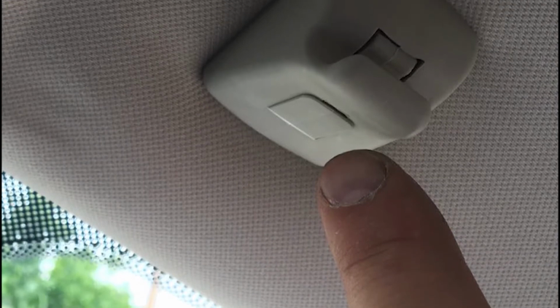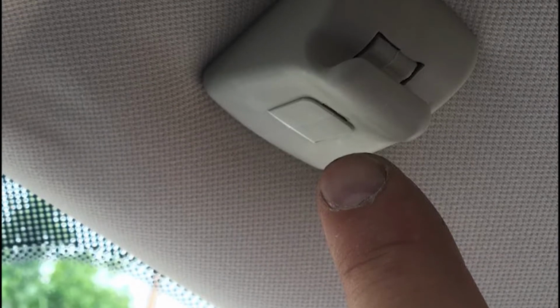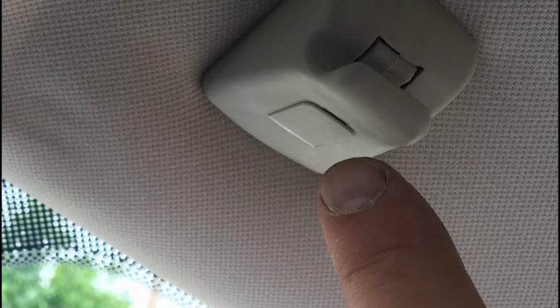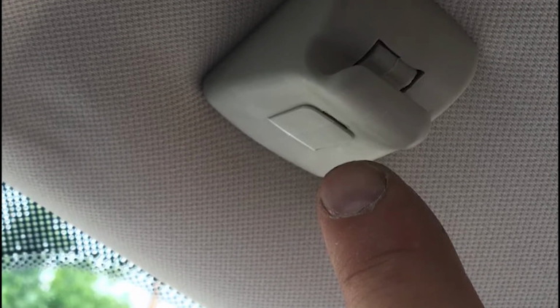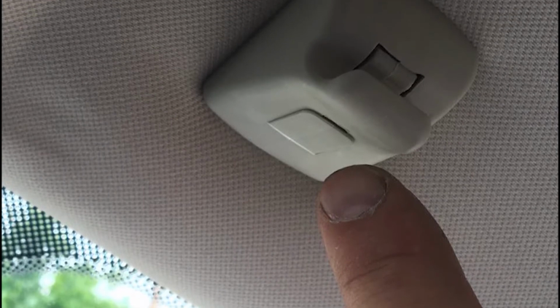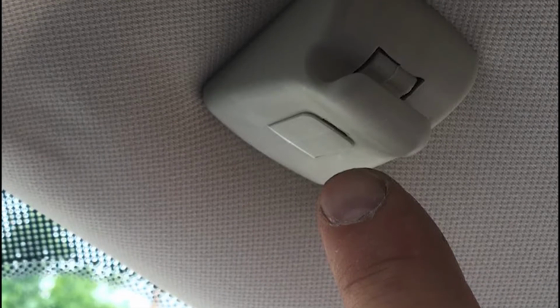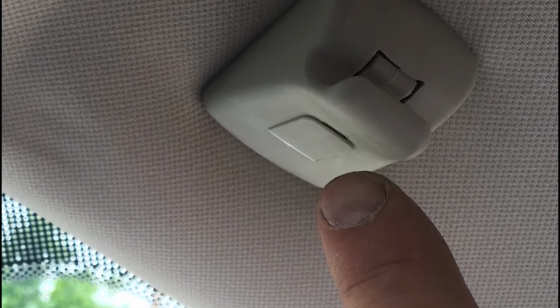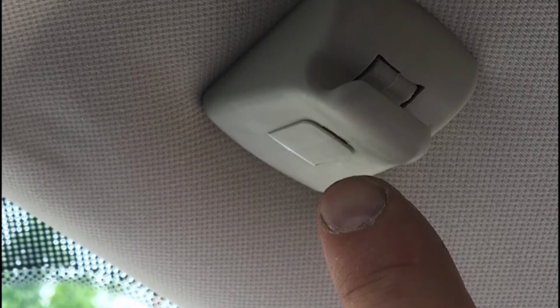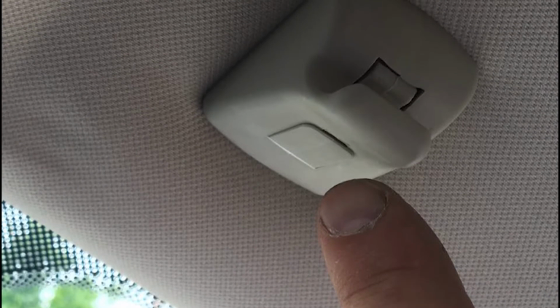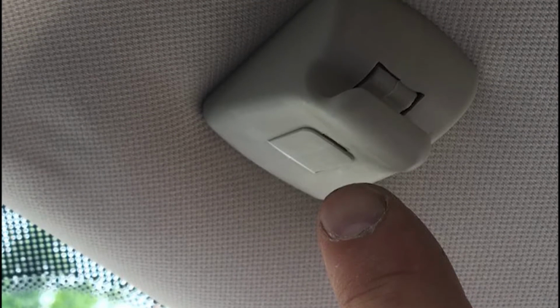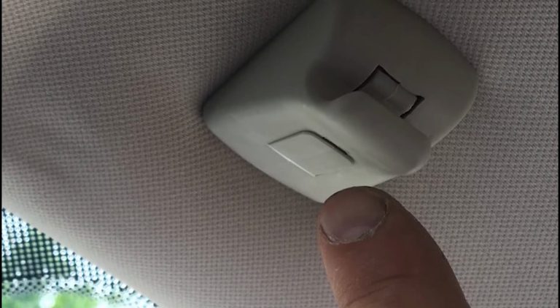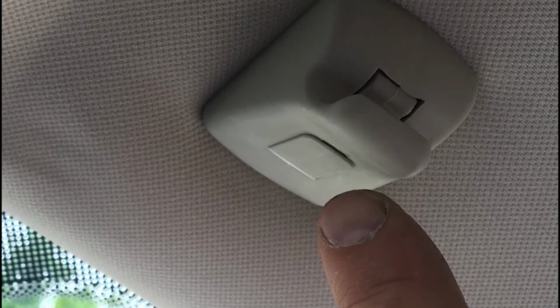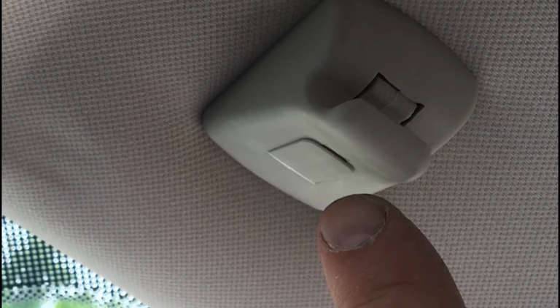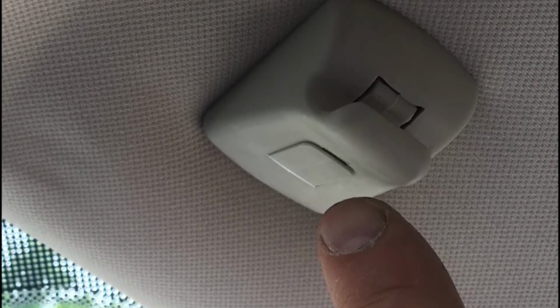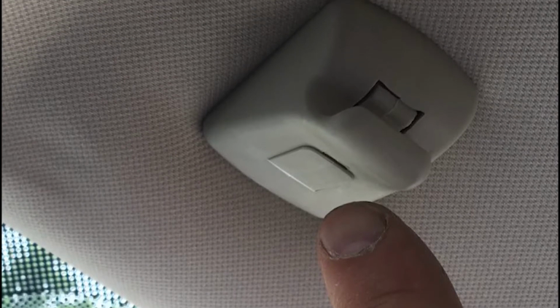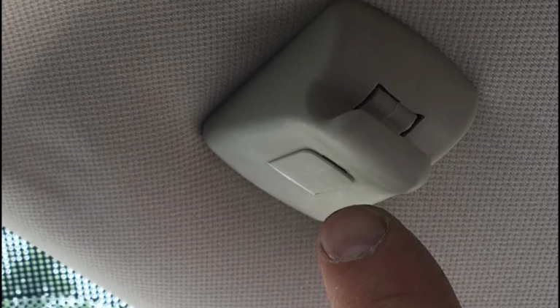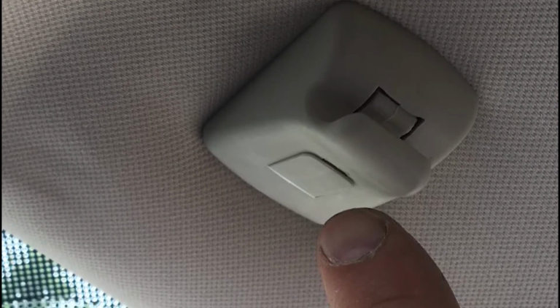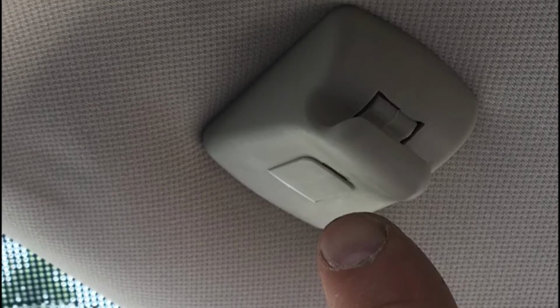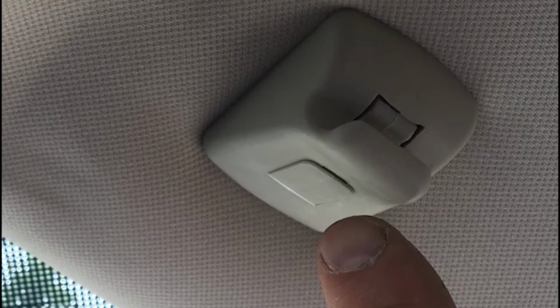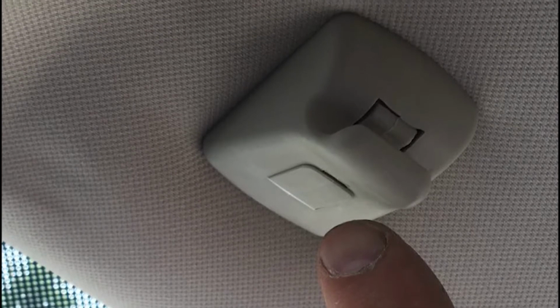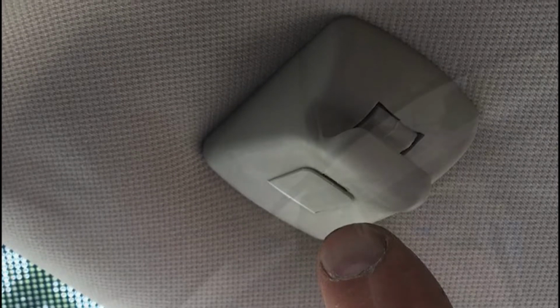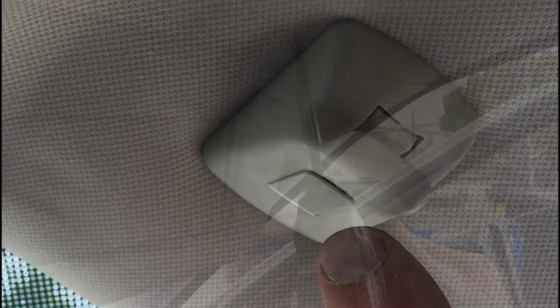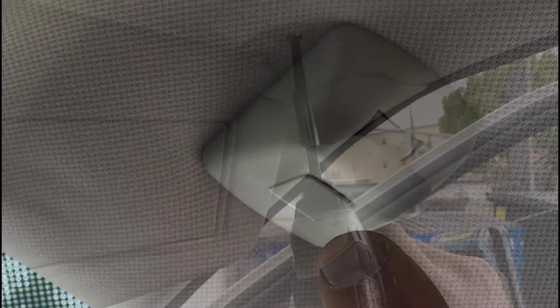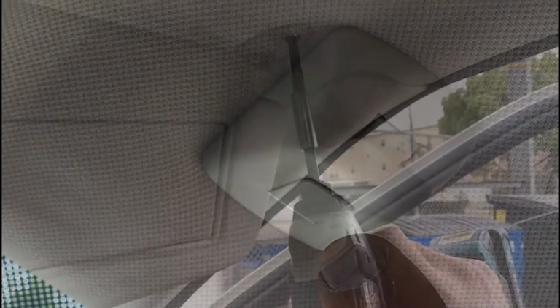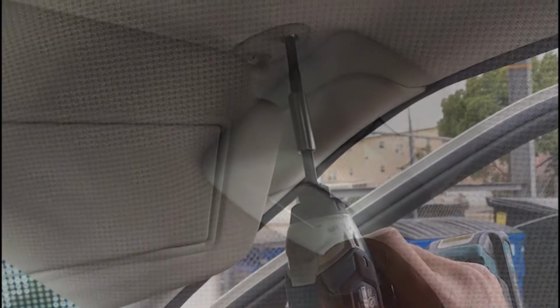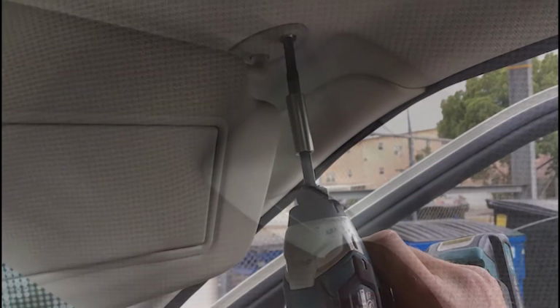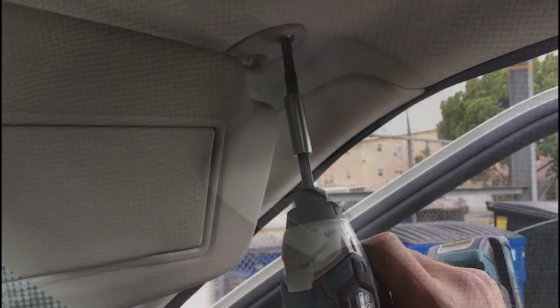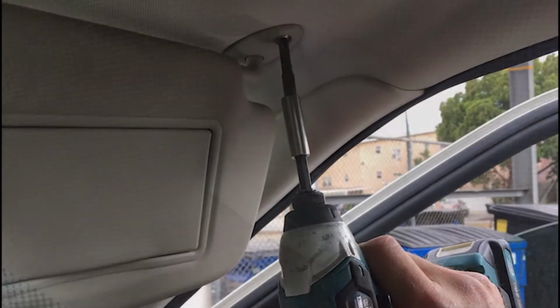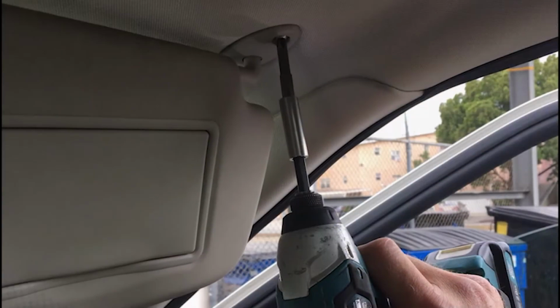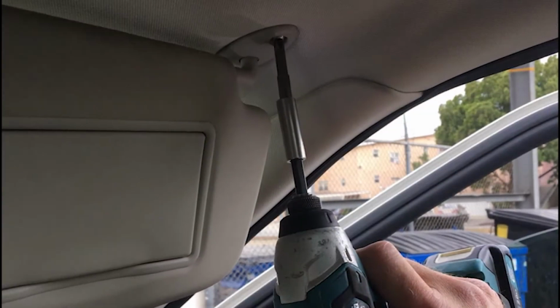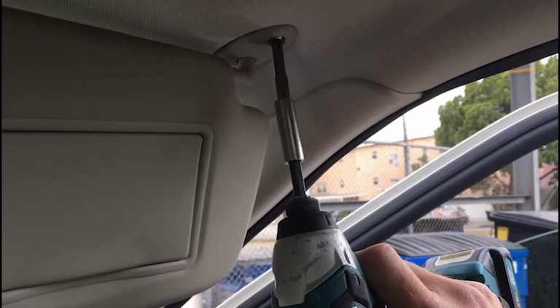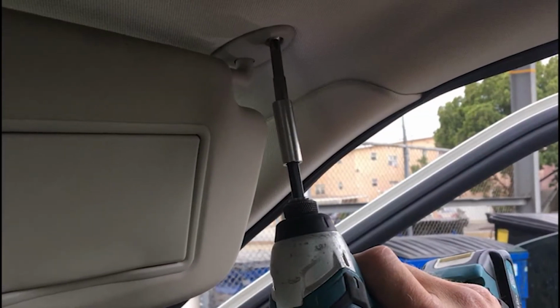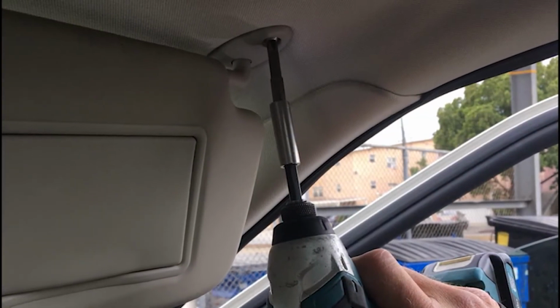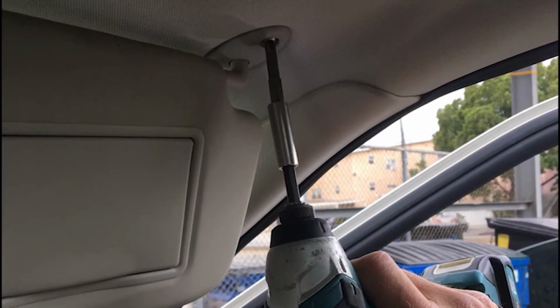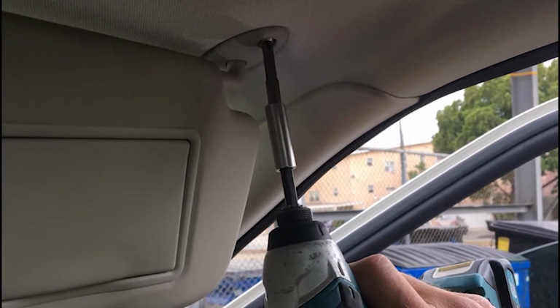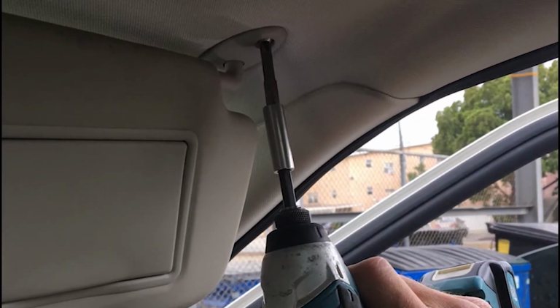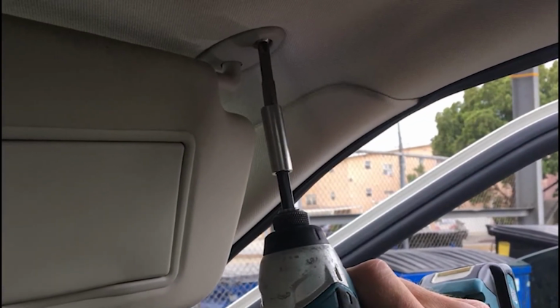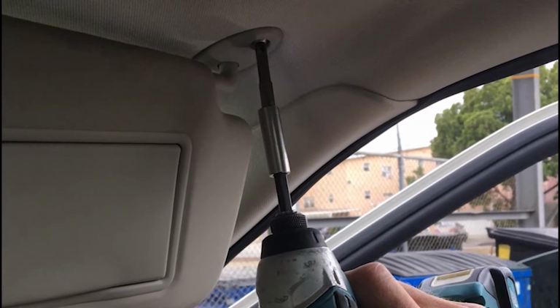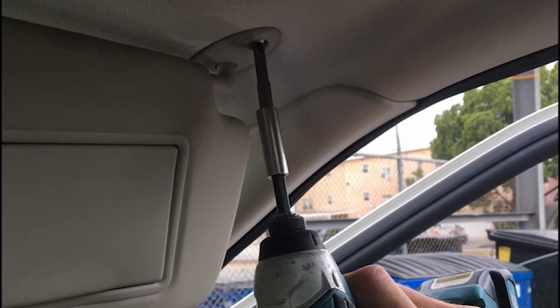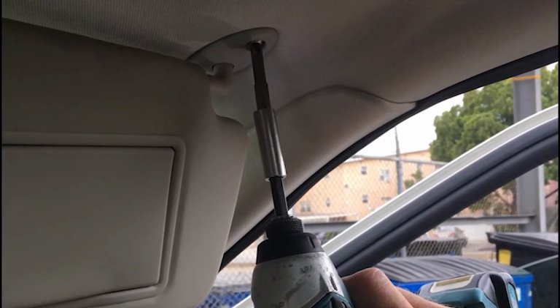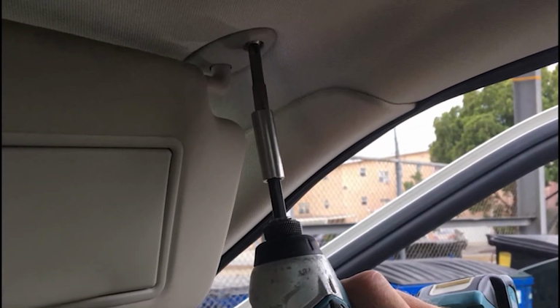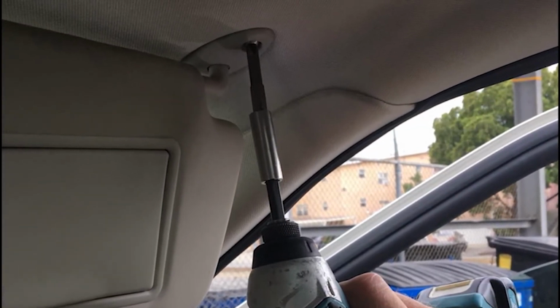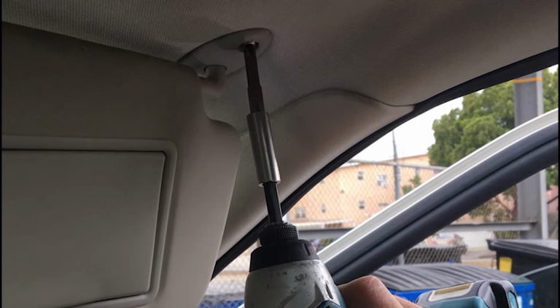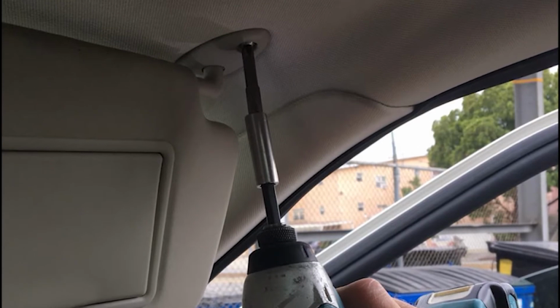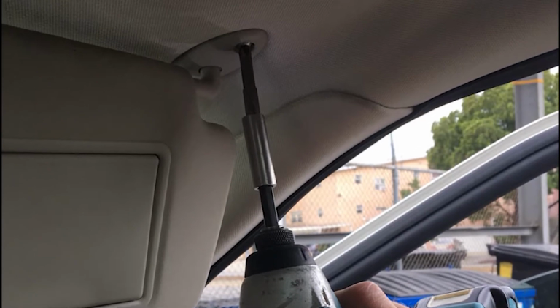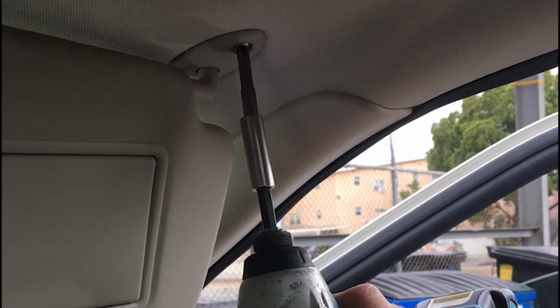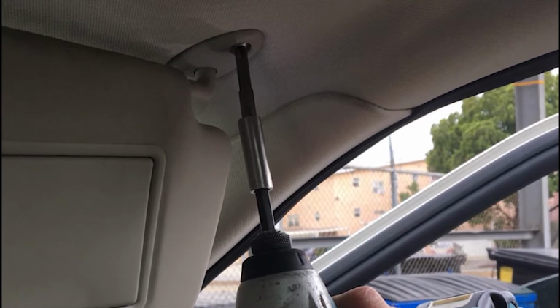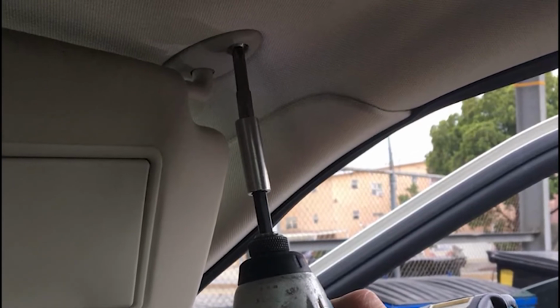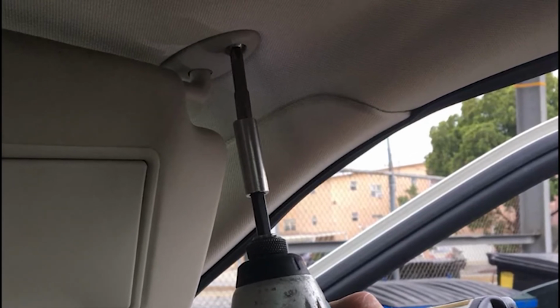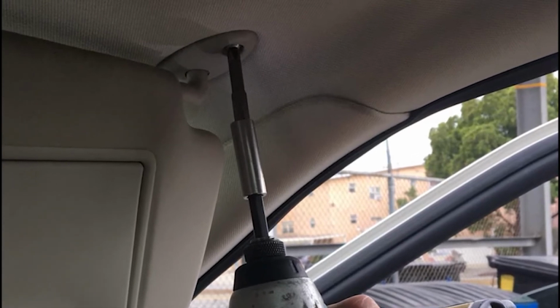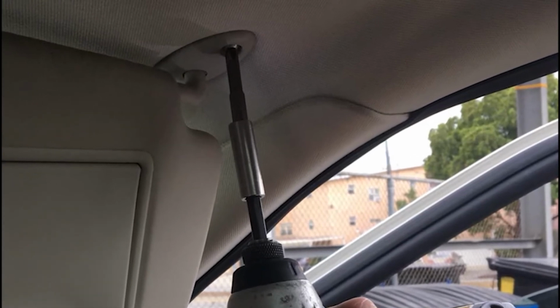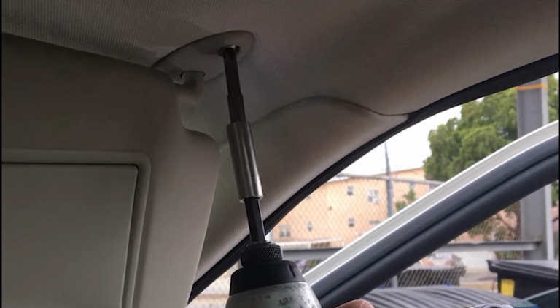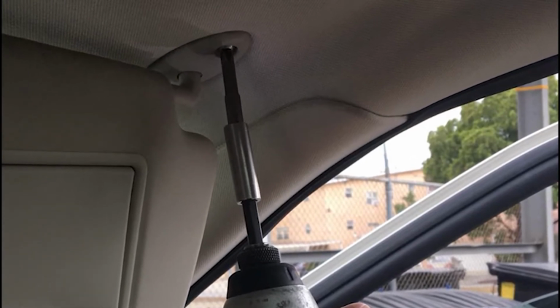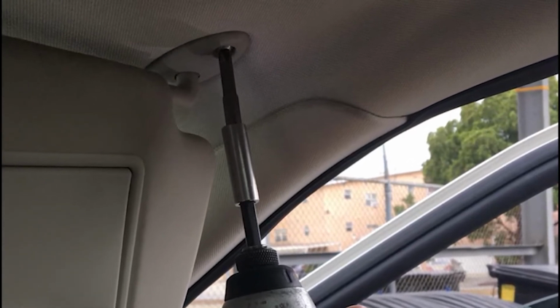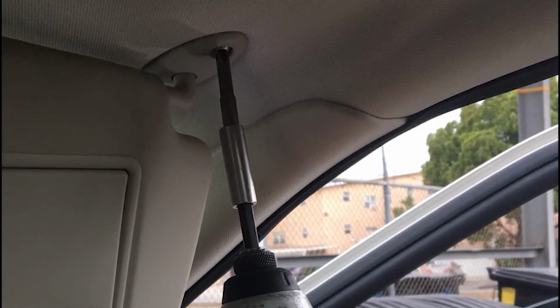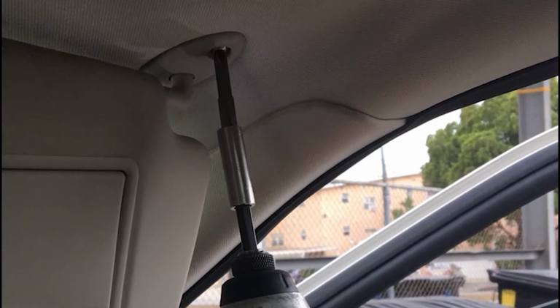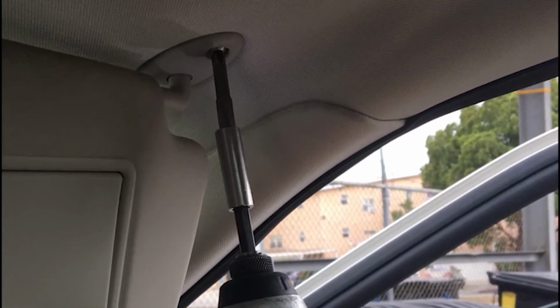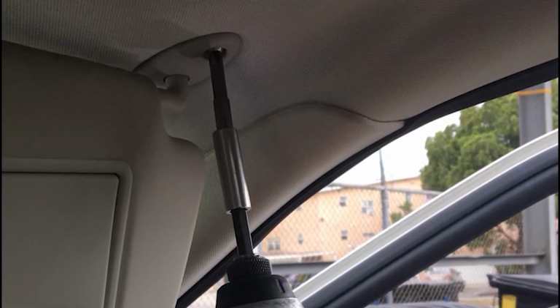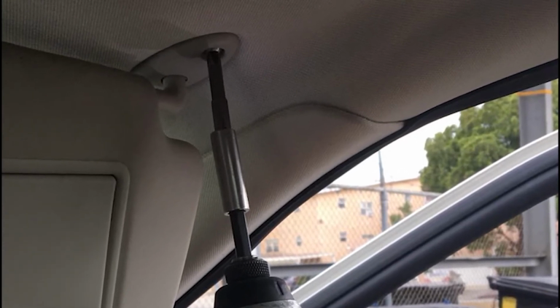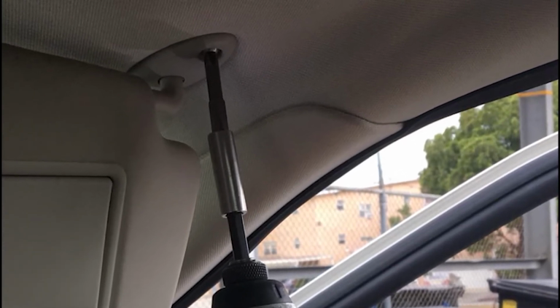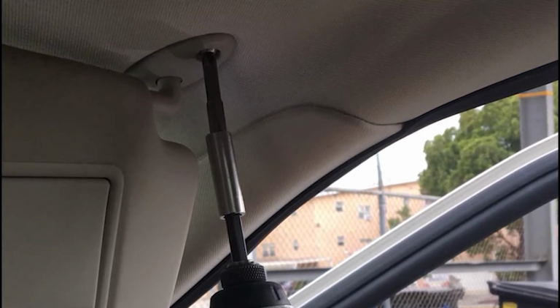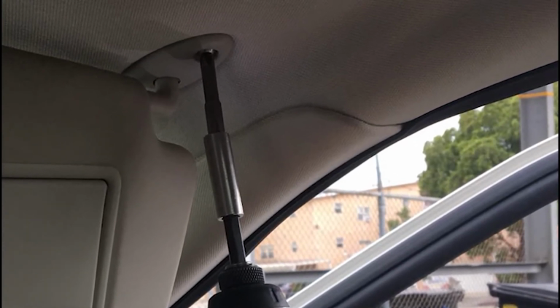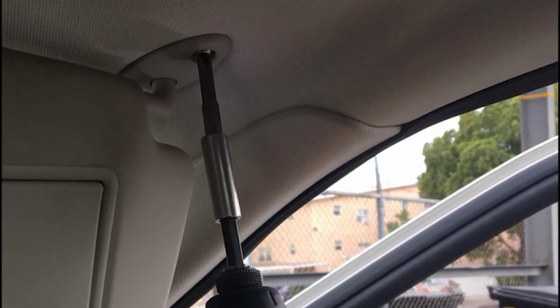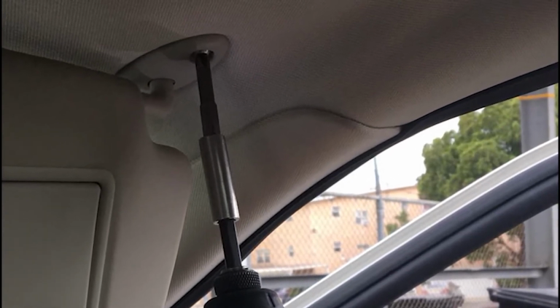Then remove the sun visors with a screwdriver. It is also necessary to remove all headliner handles.